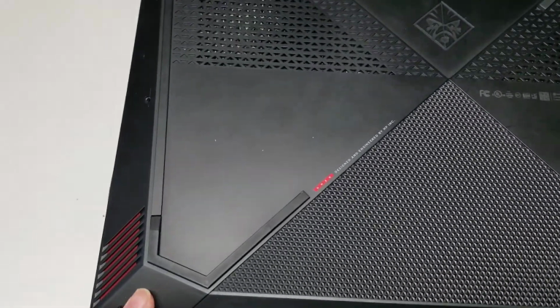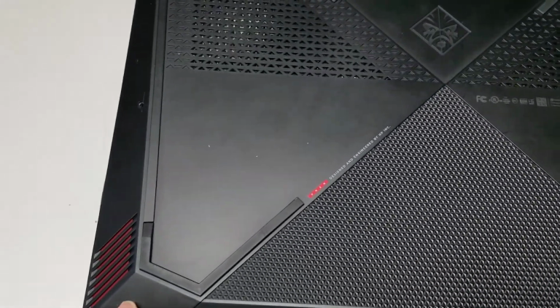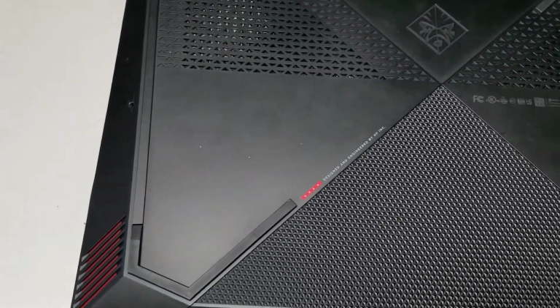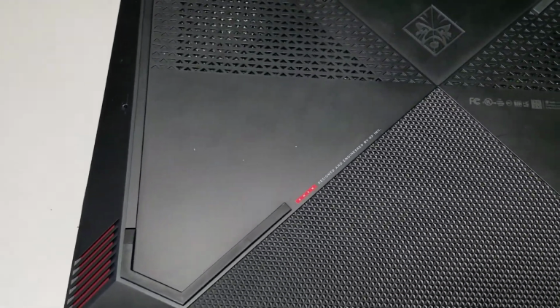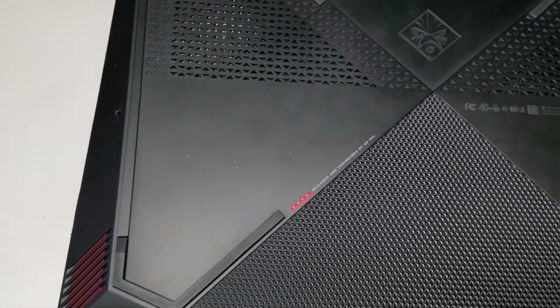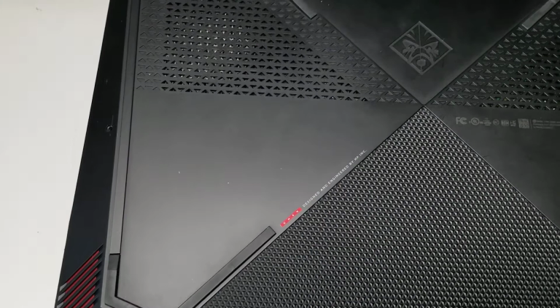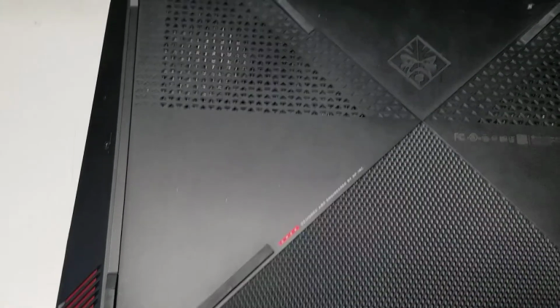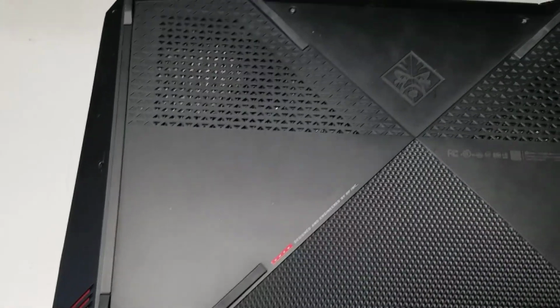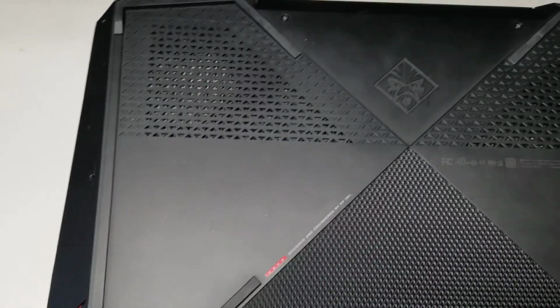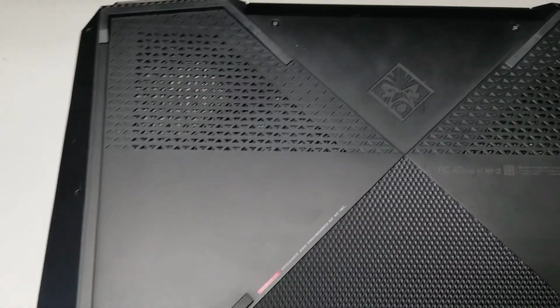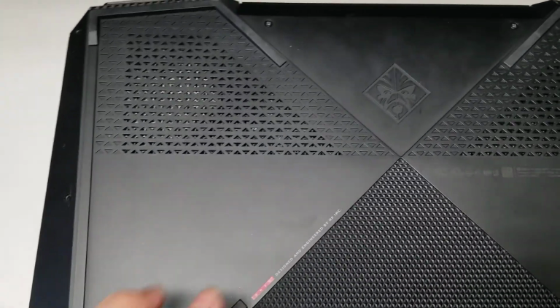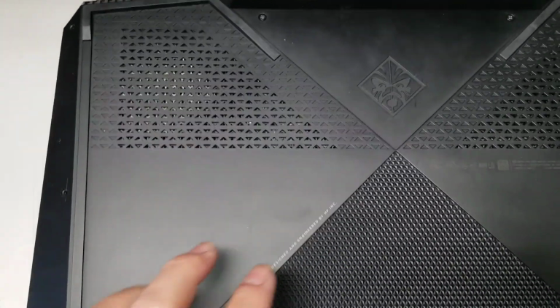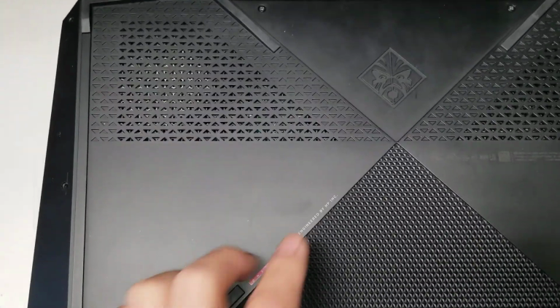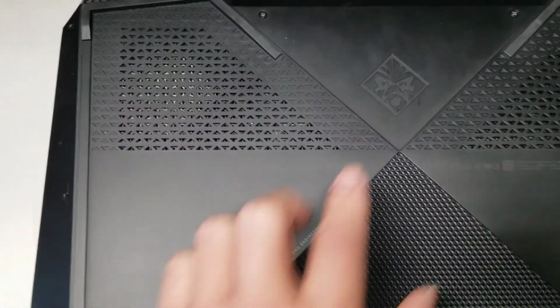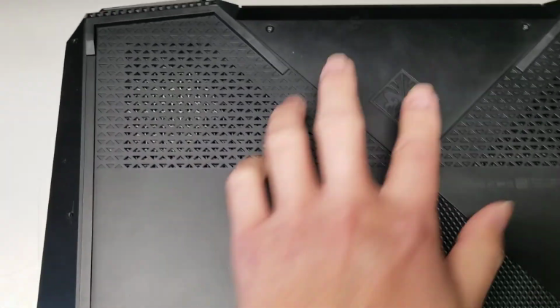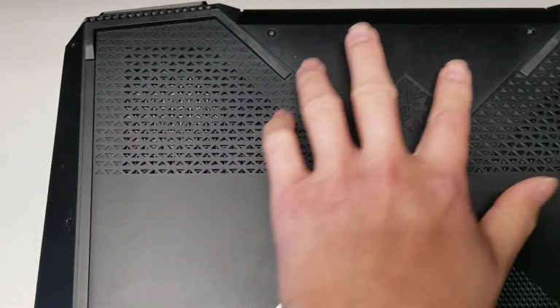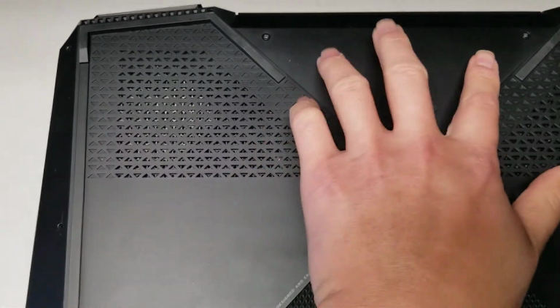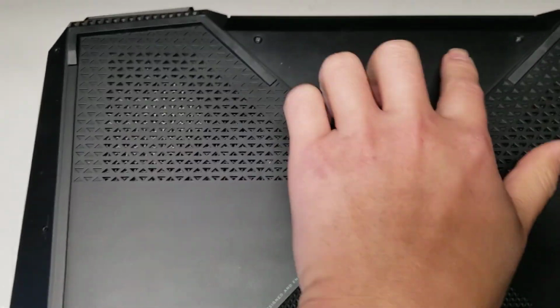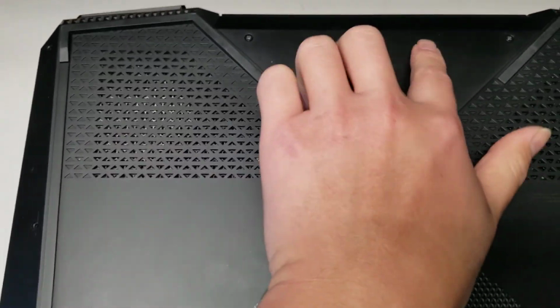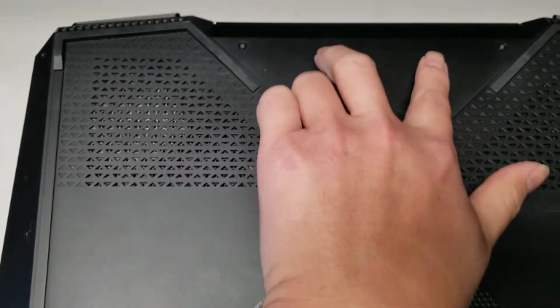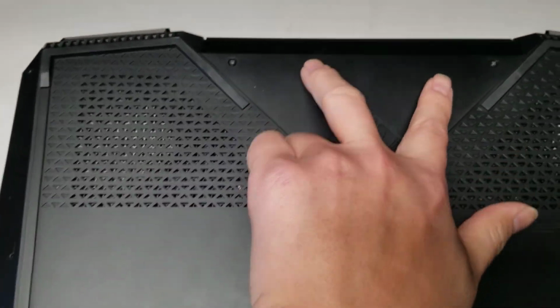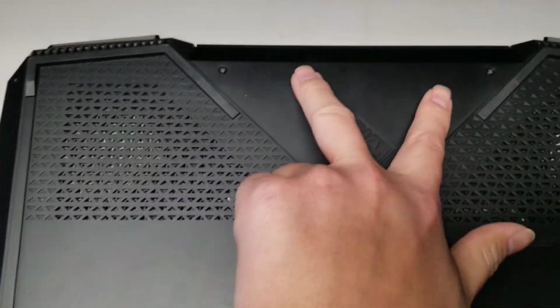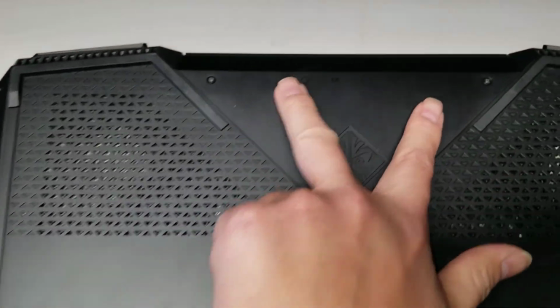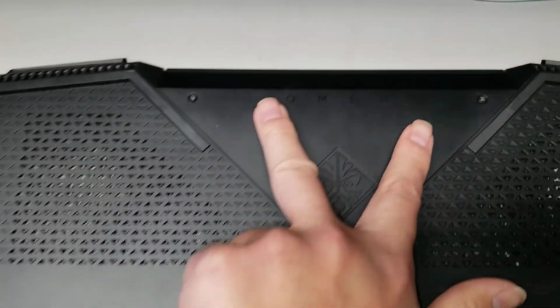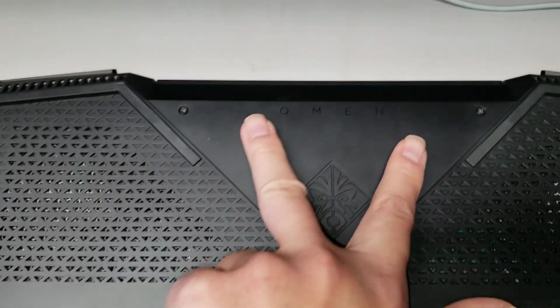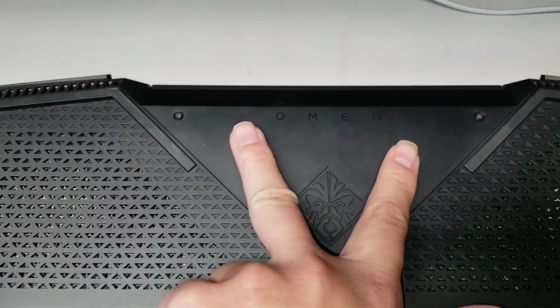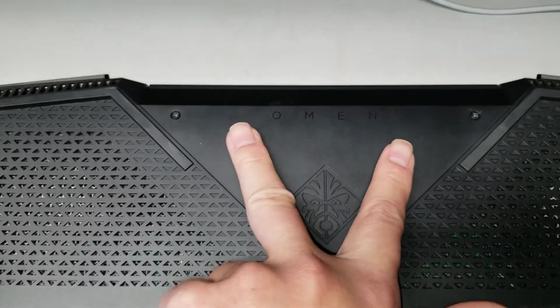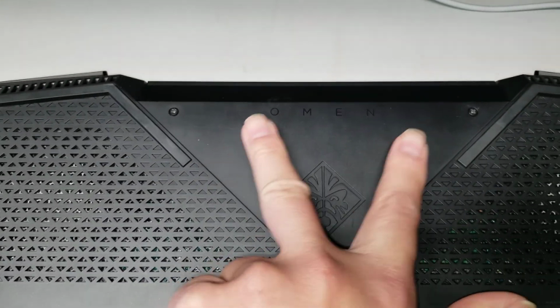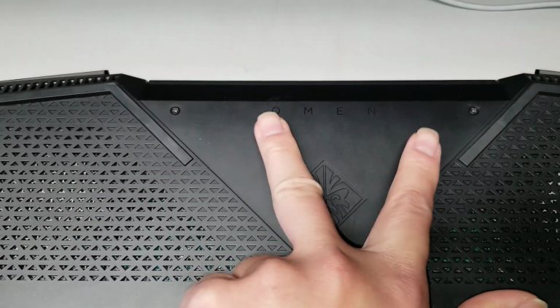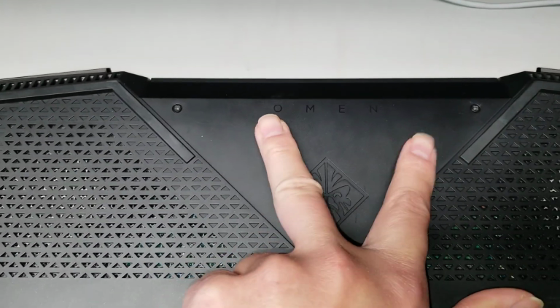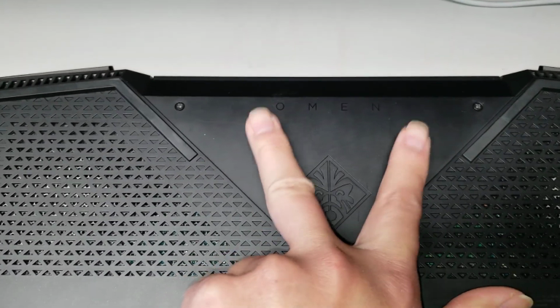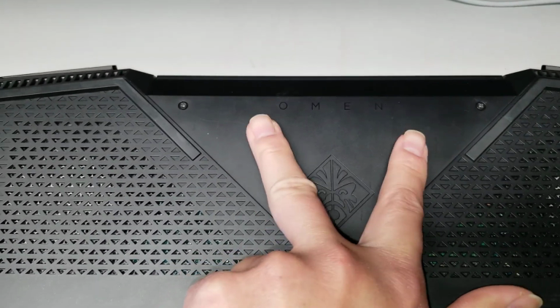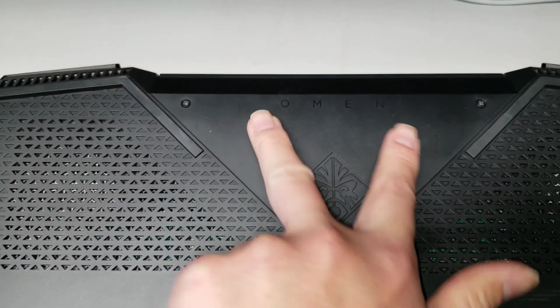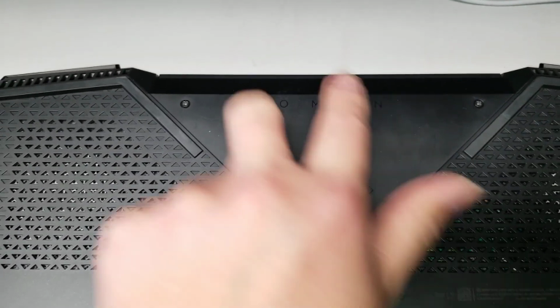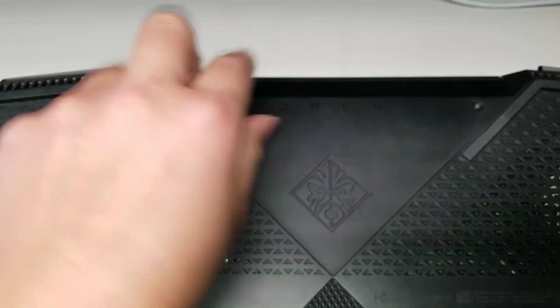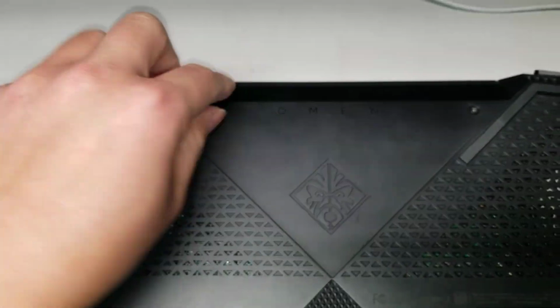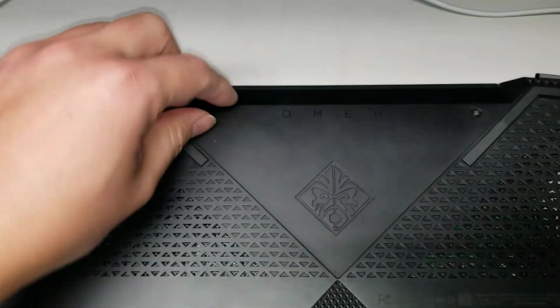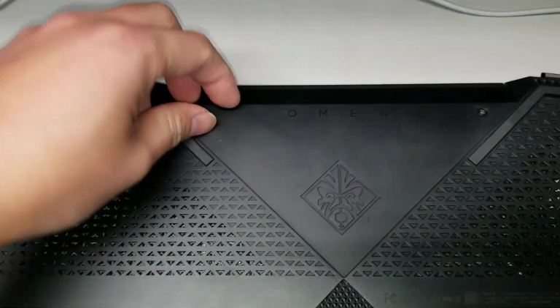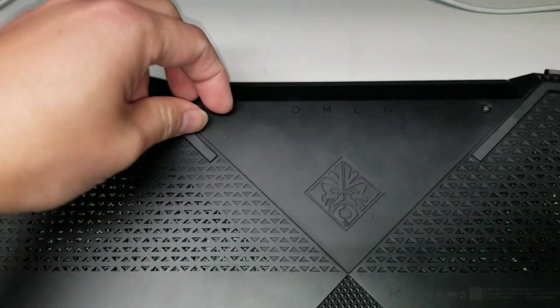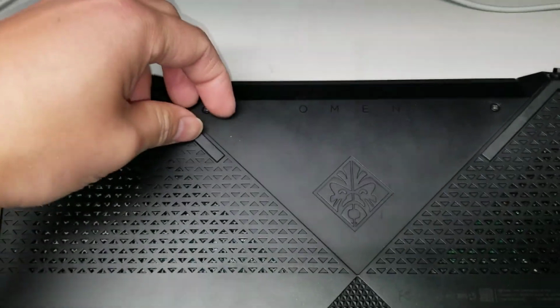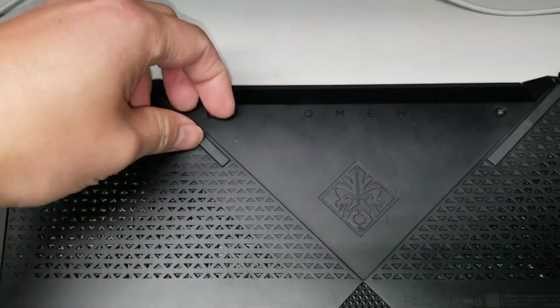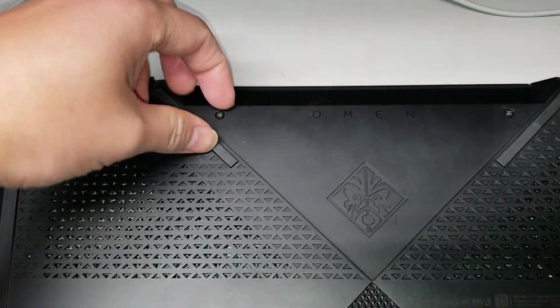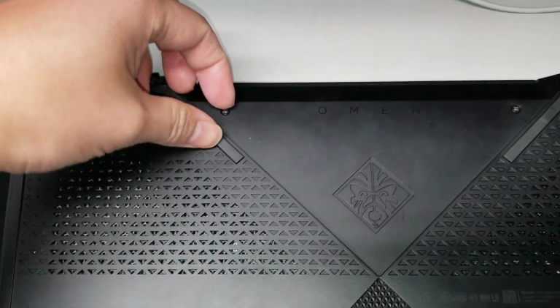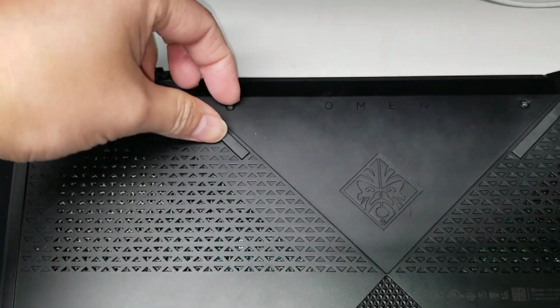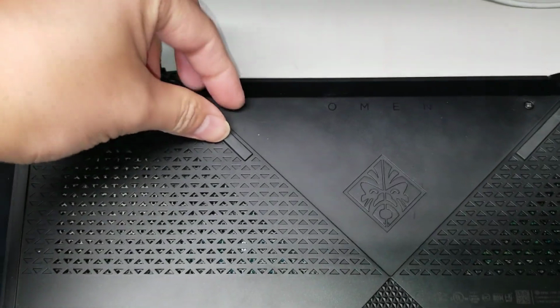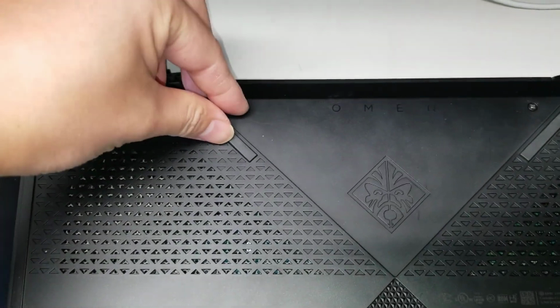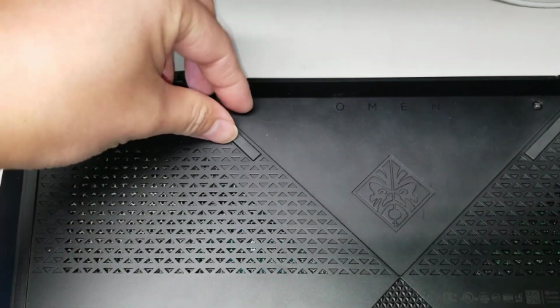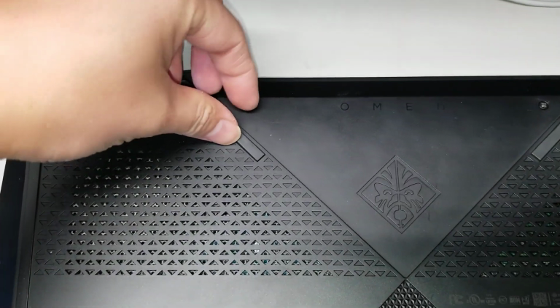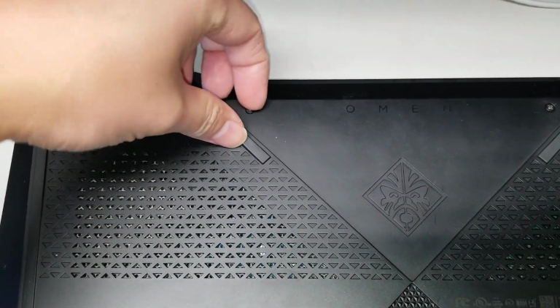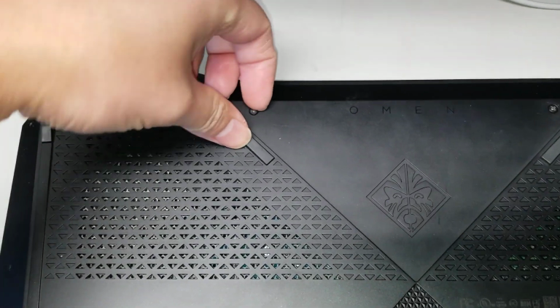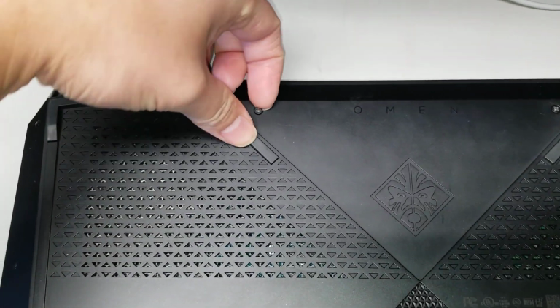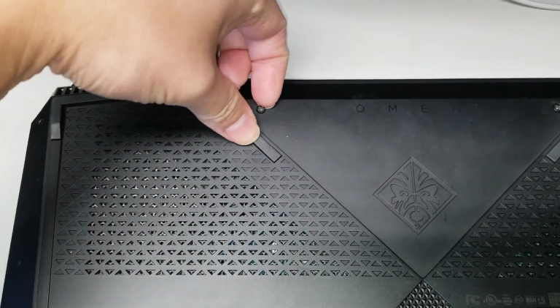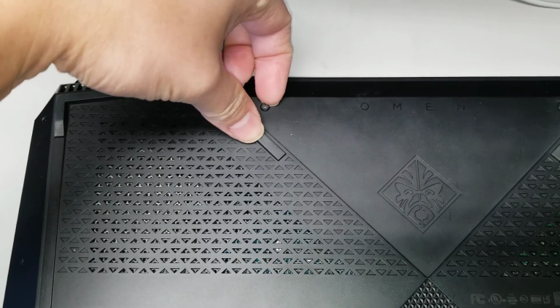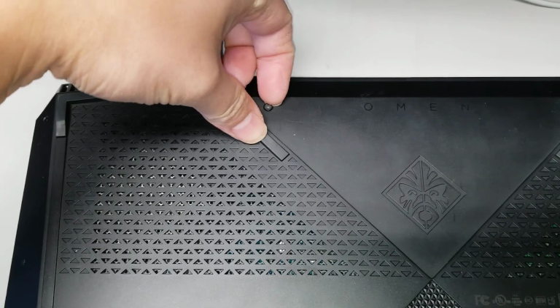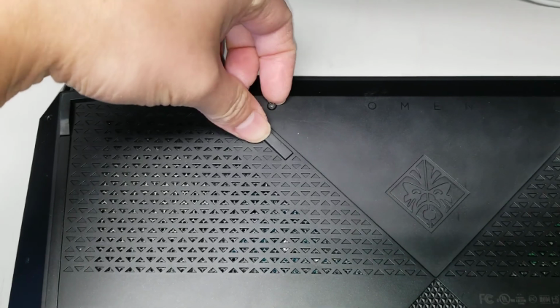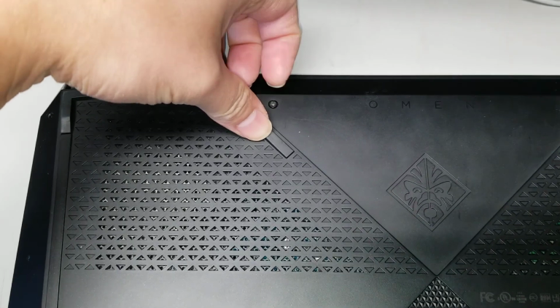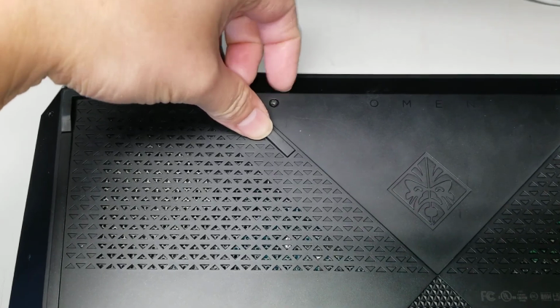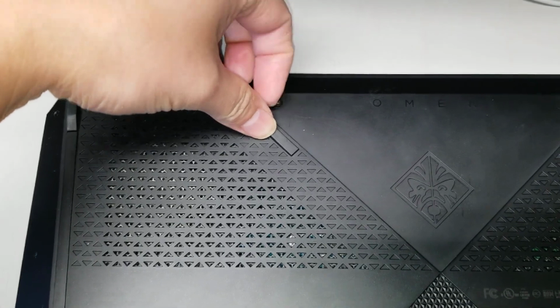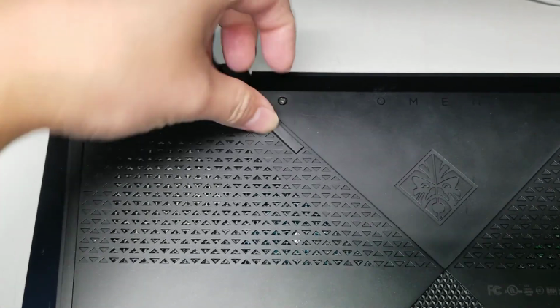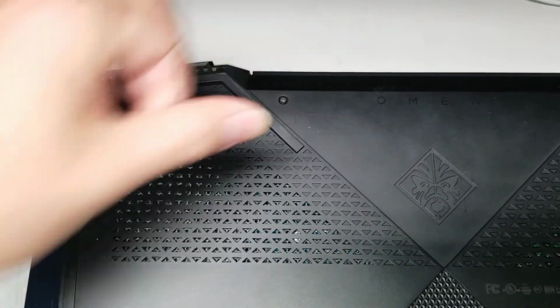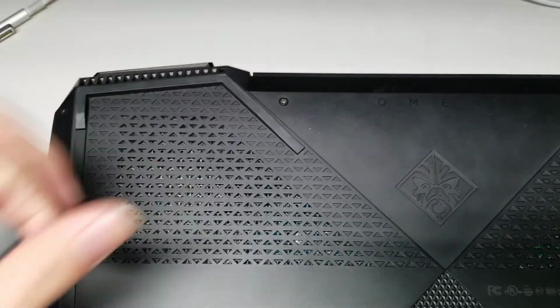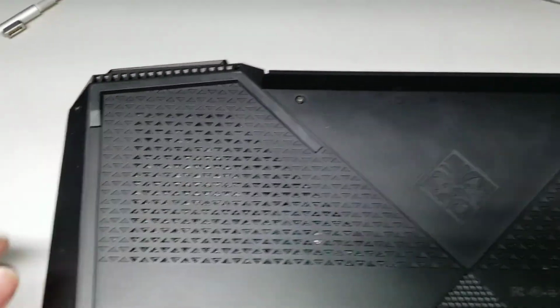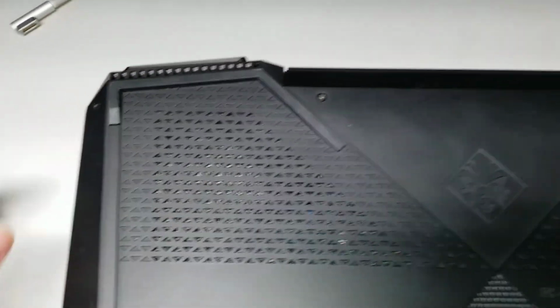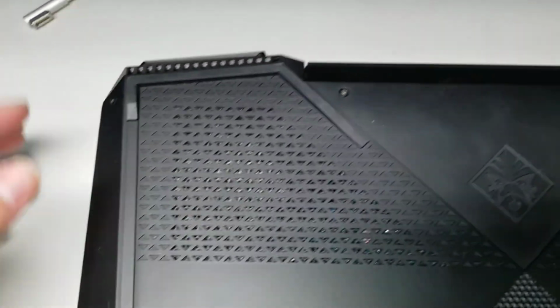Once you remove those screws, these two will actually stay — they have a thing that holds the screw in place, so don't worry about removing them.